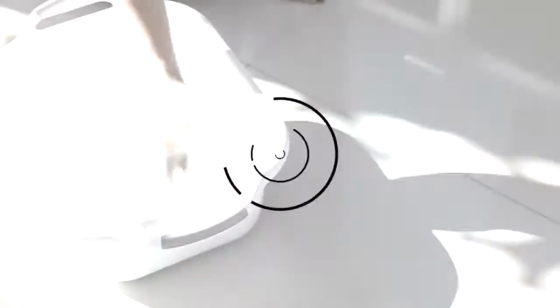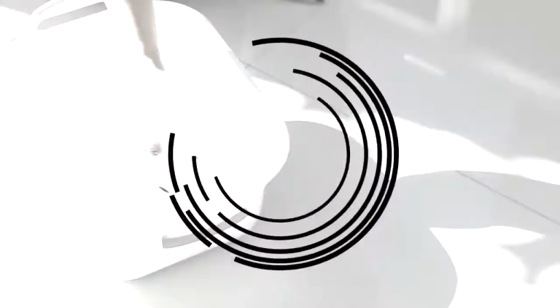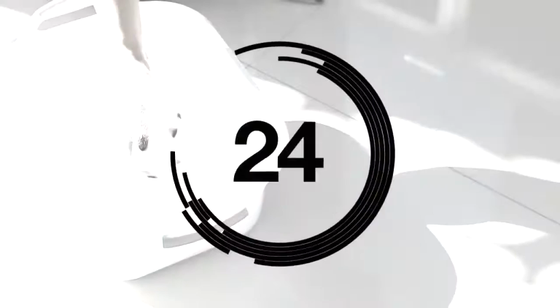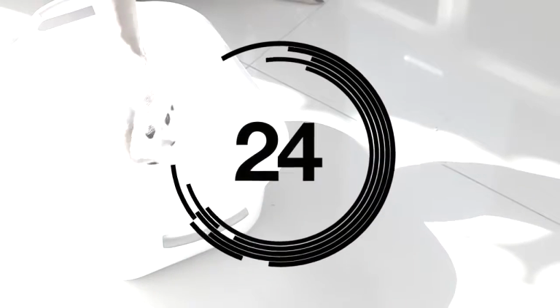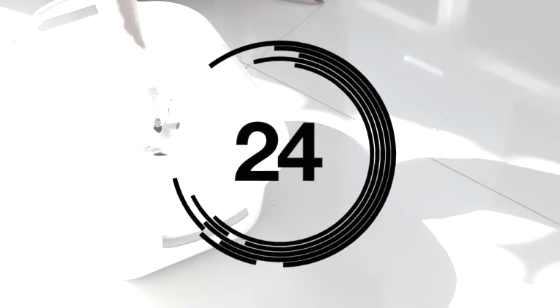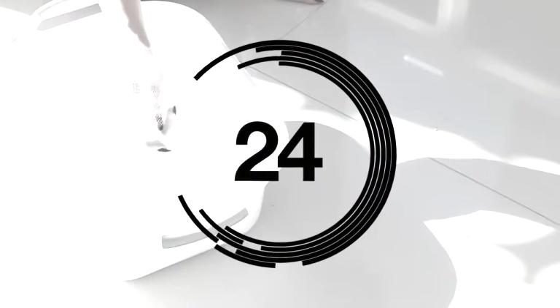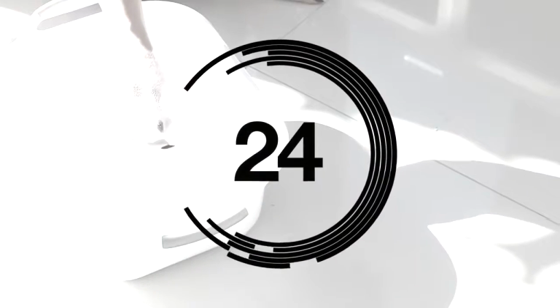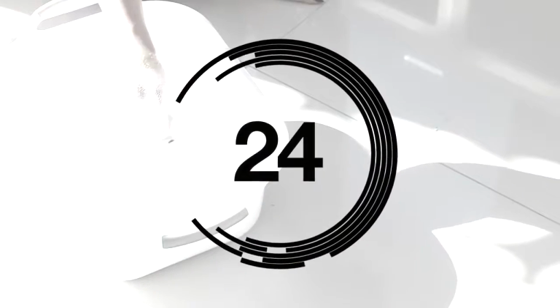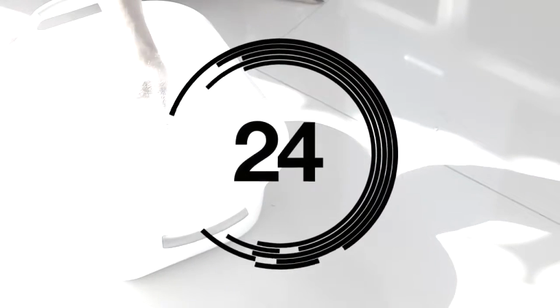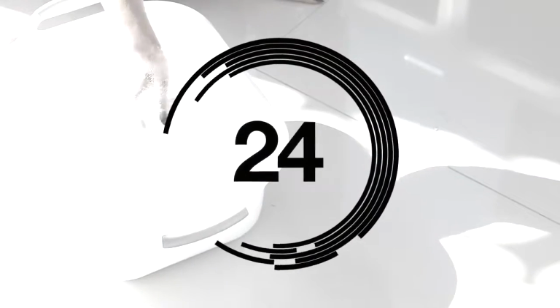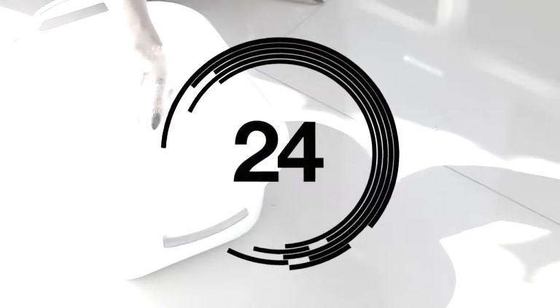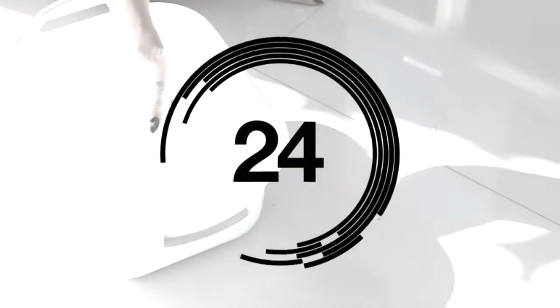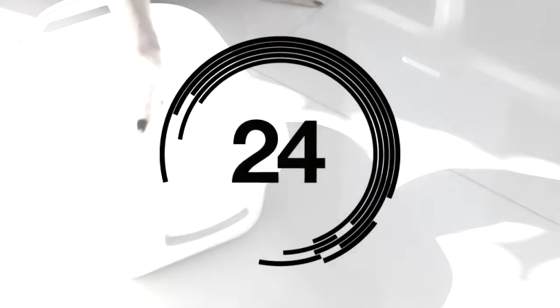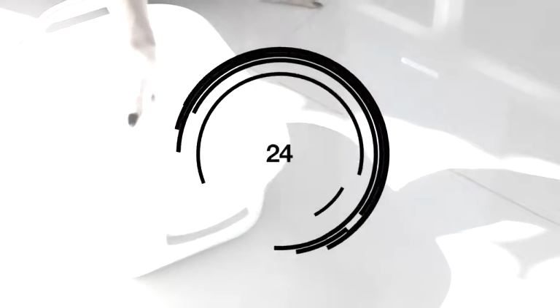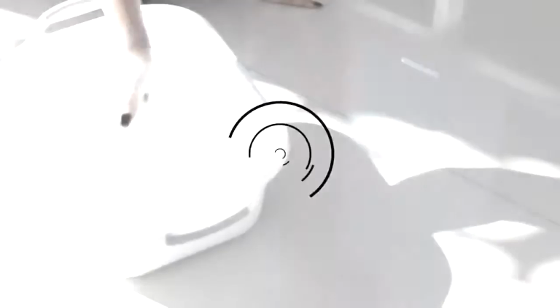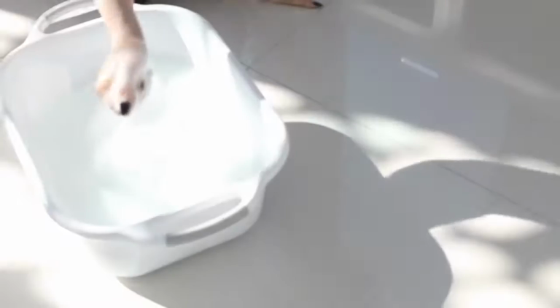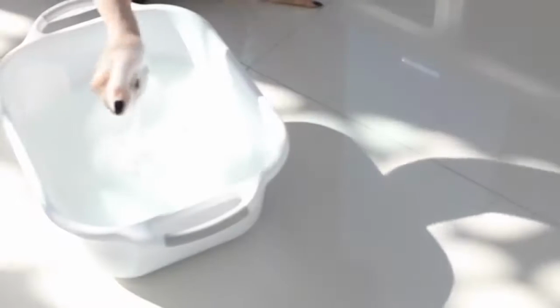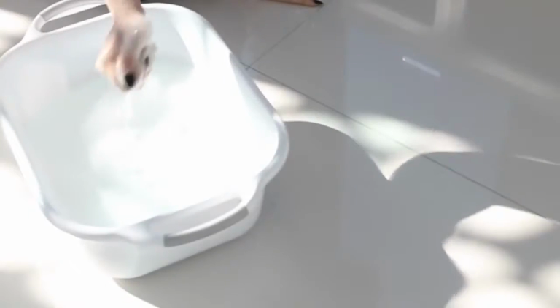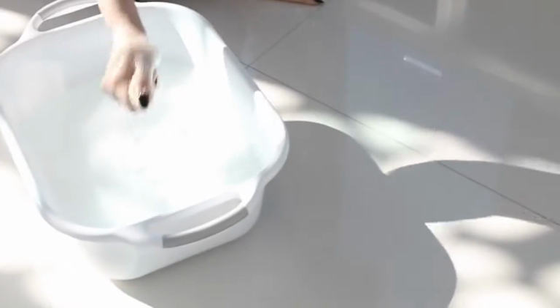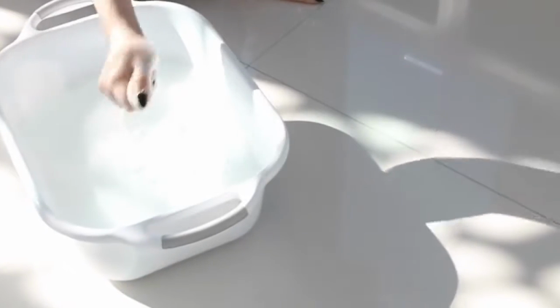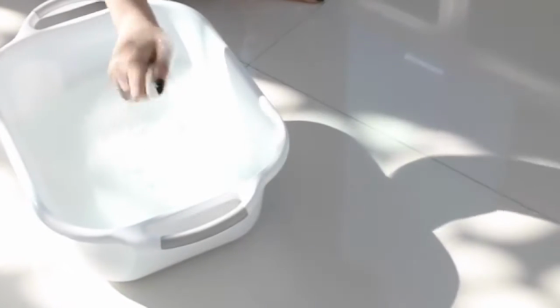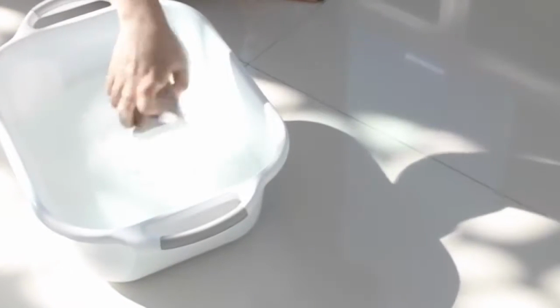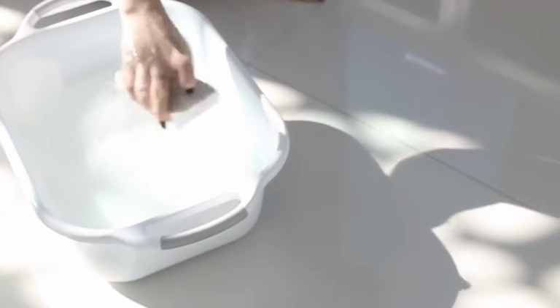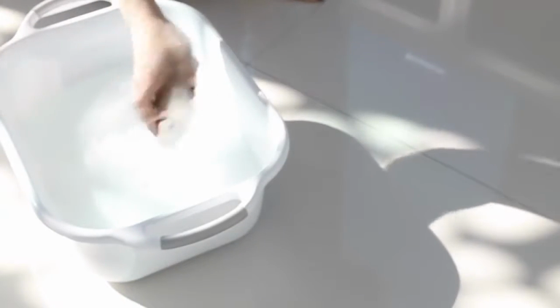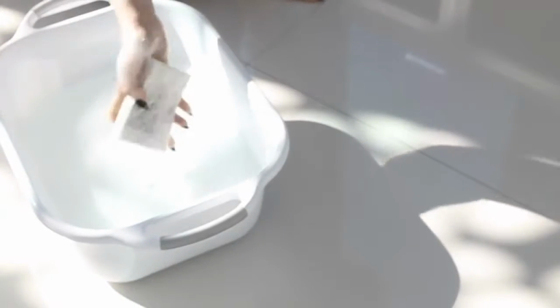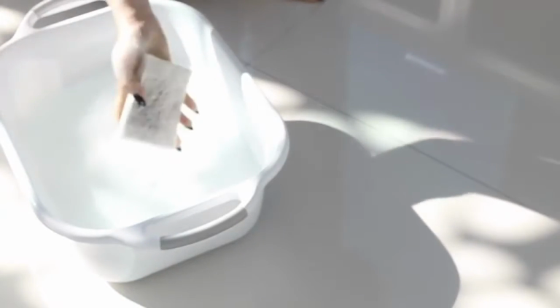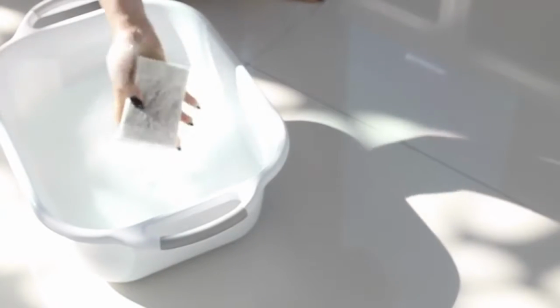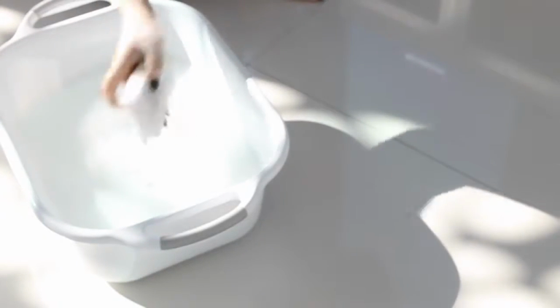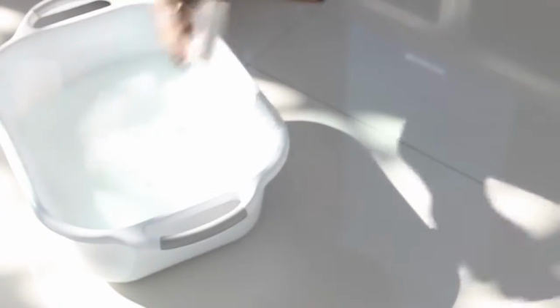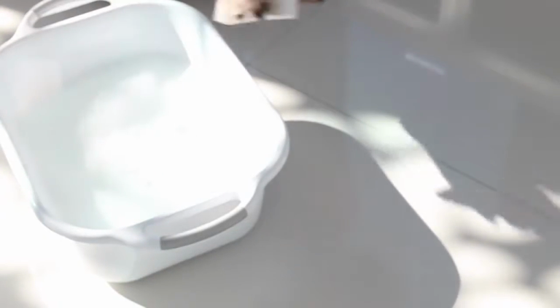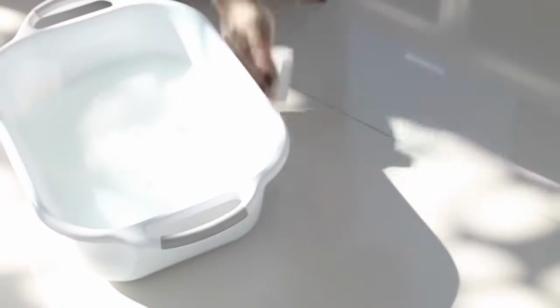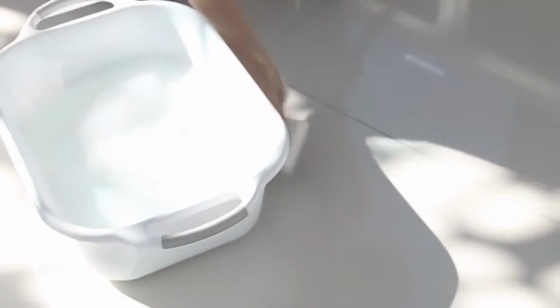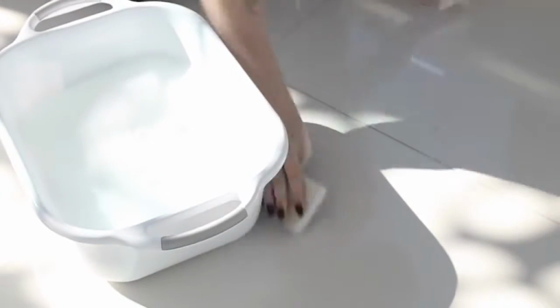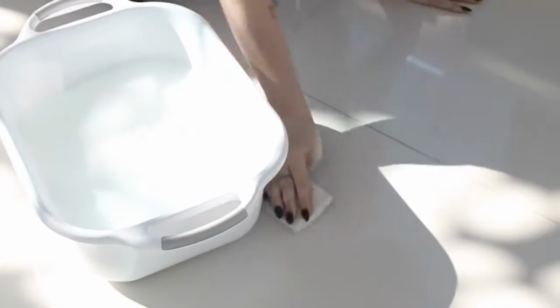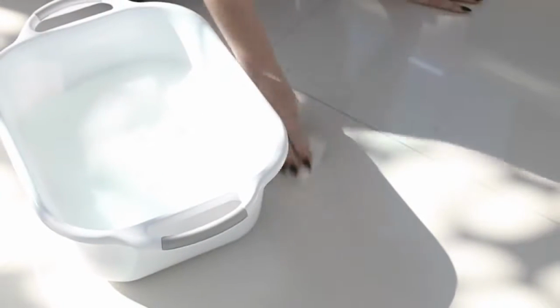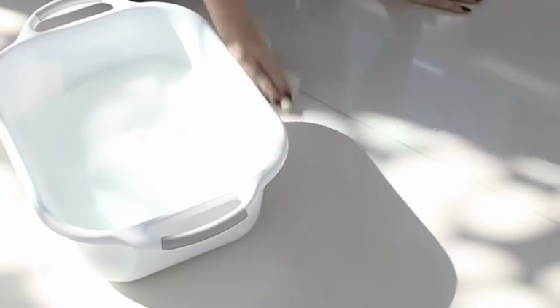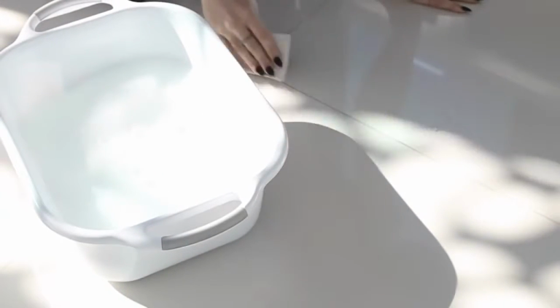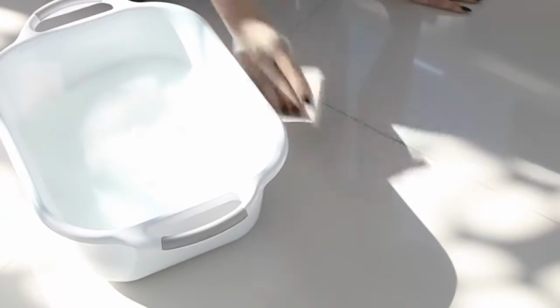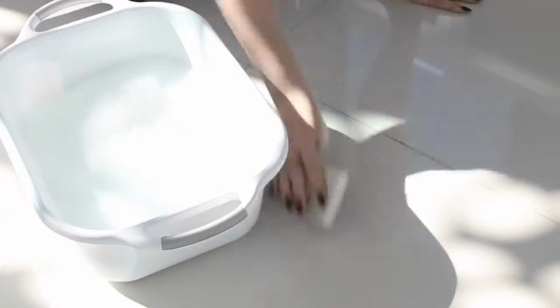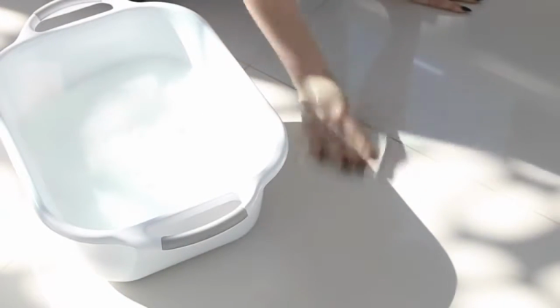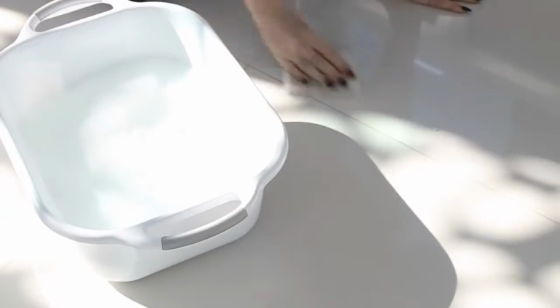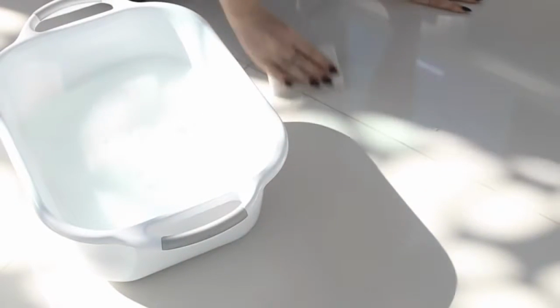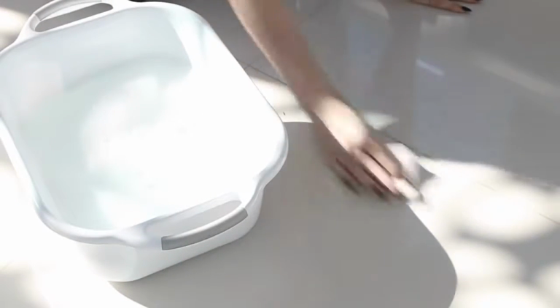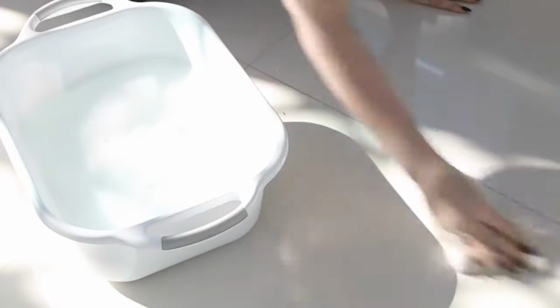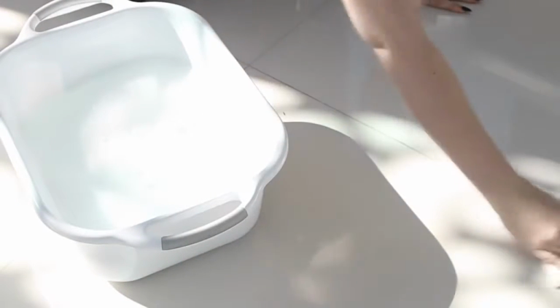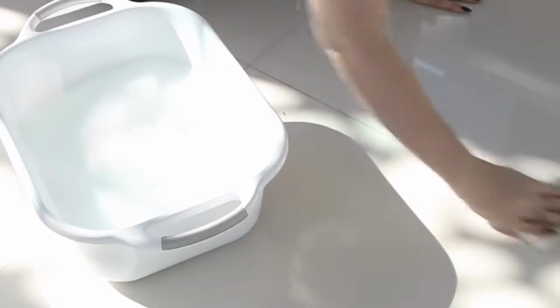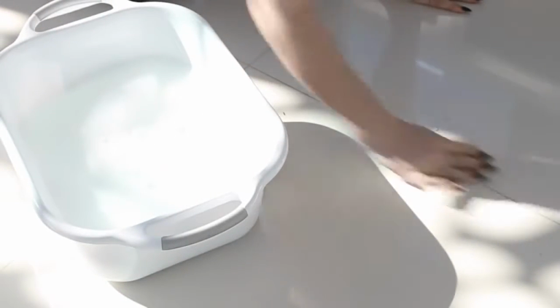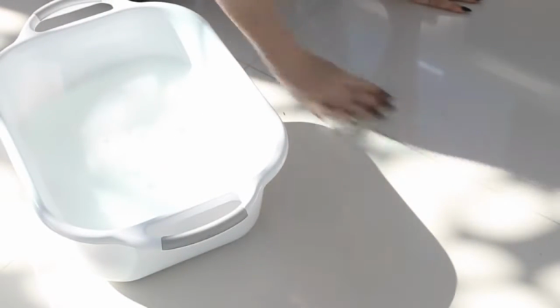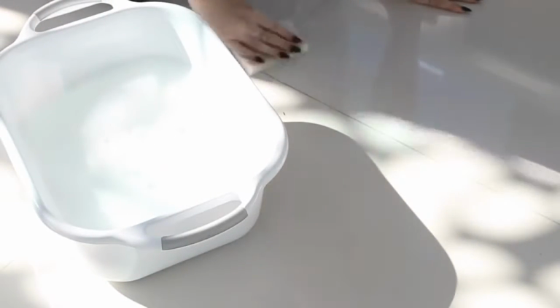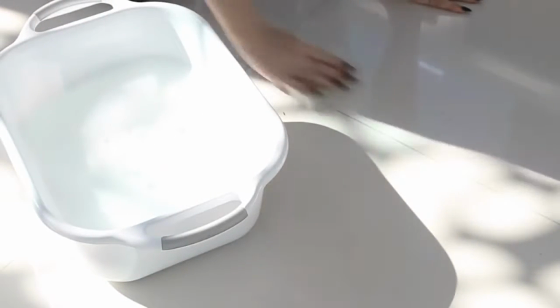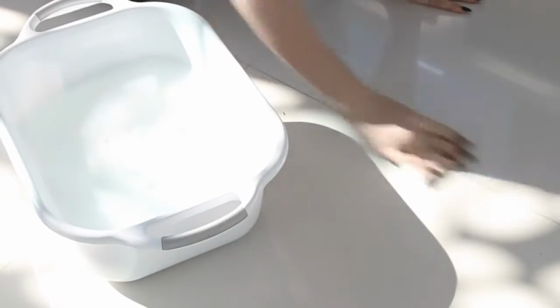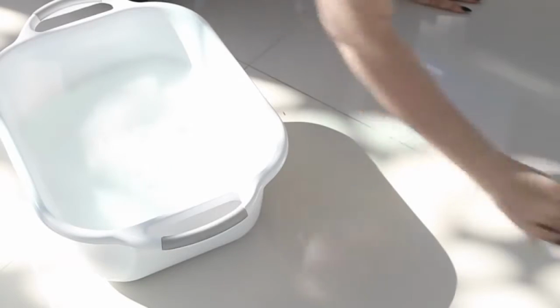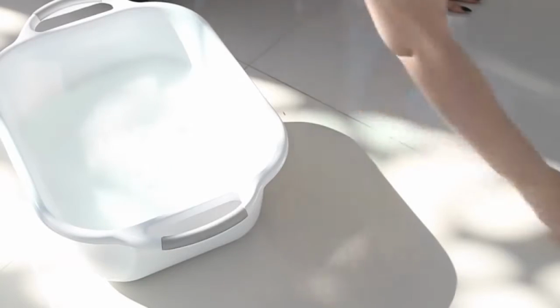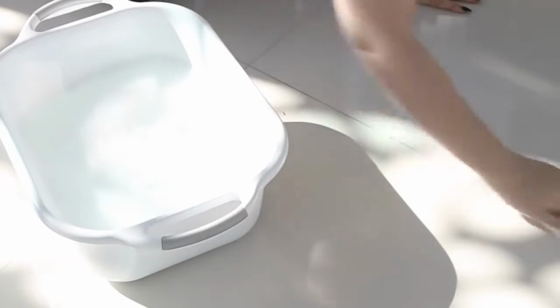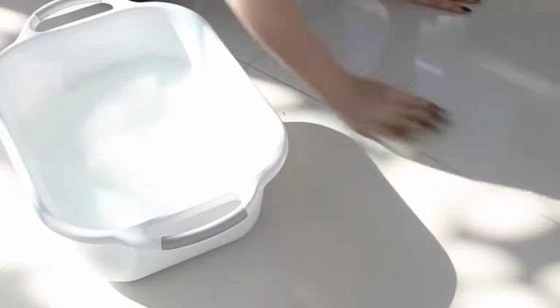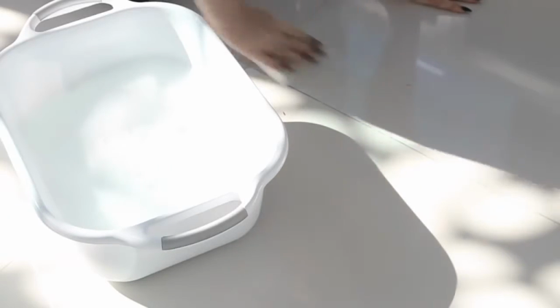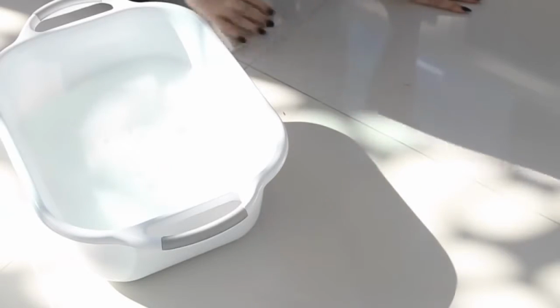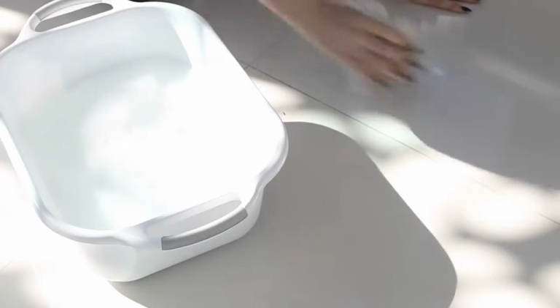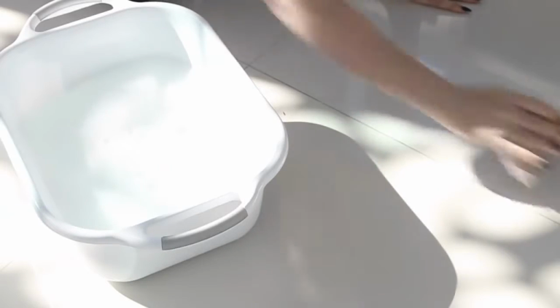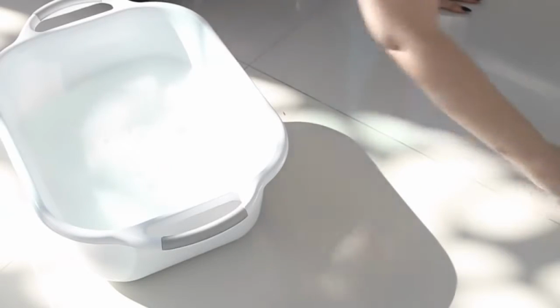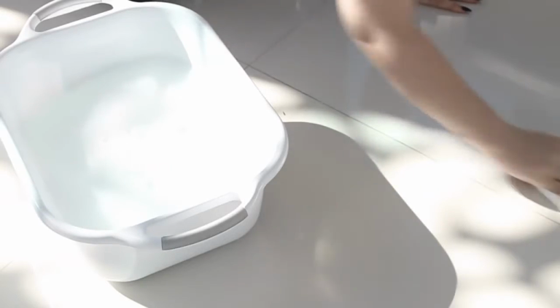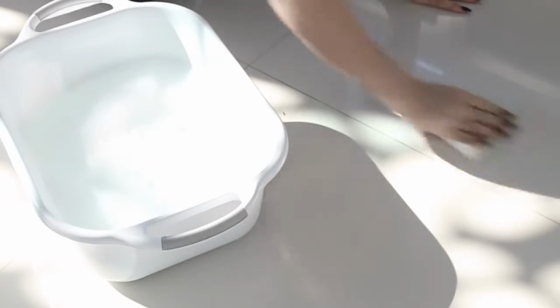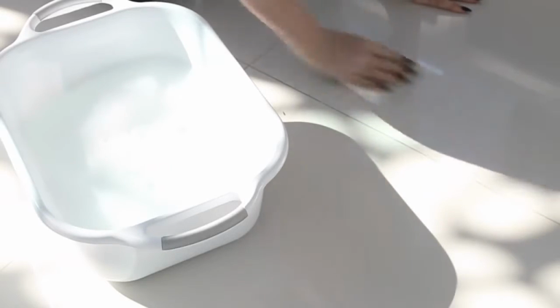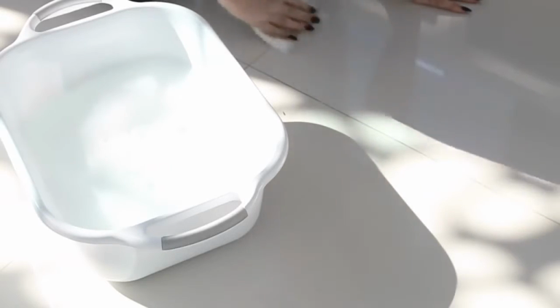Cleaning can burn way more calories than you realise, so make a little cleaning routine for yourself and make sure you're doing a little bit every day.